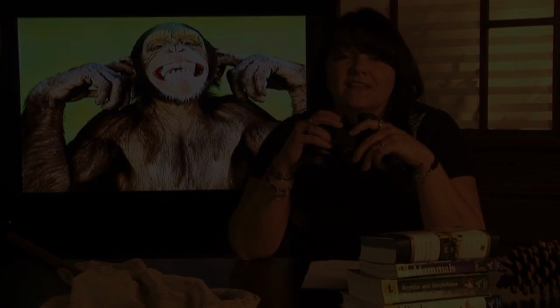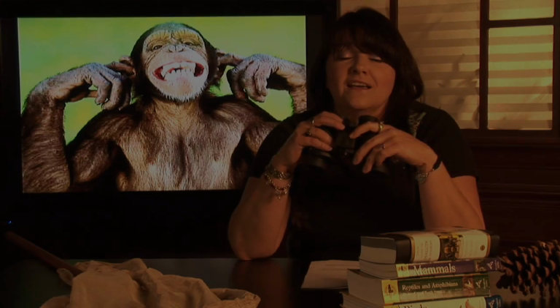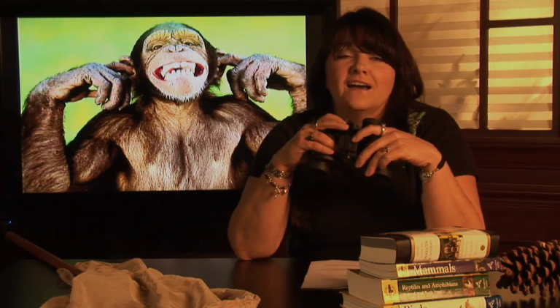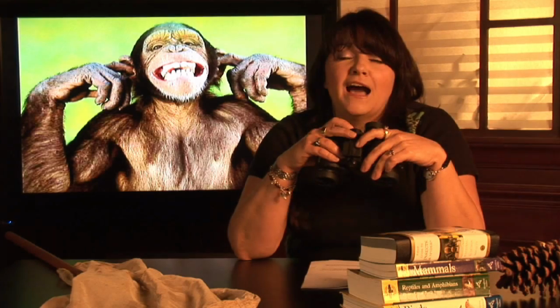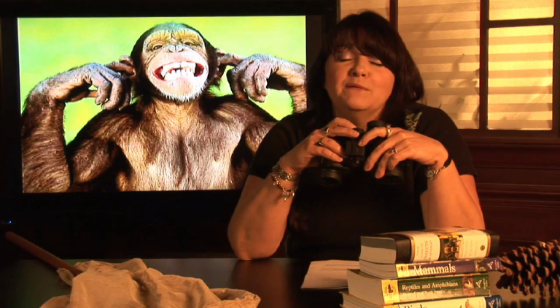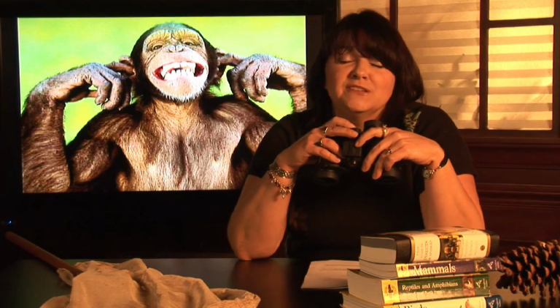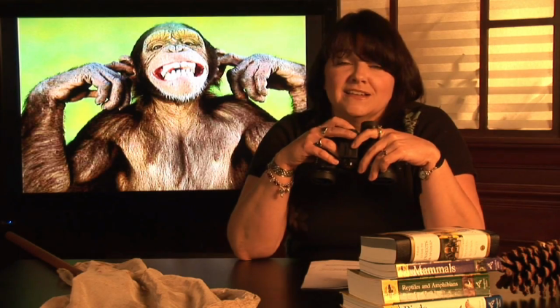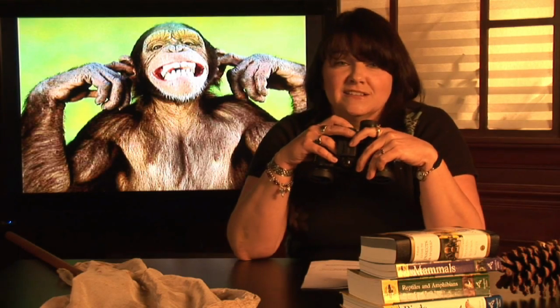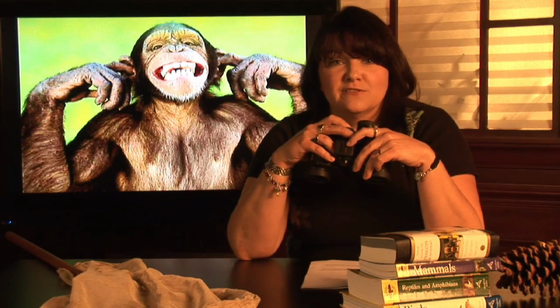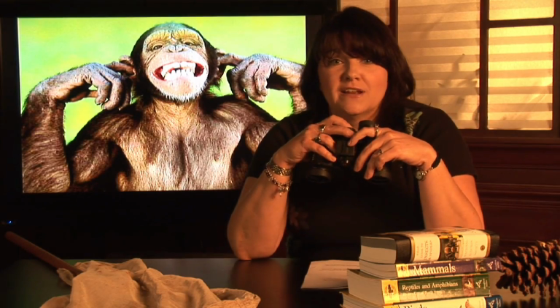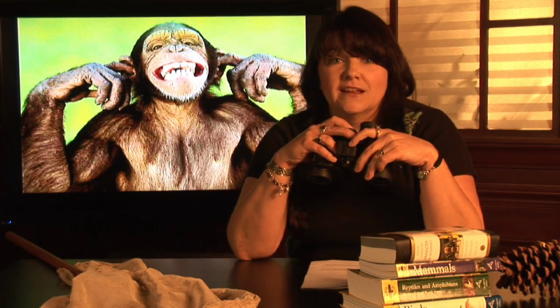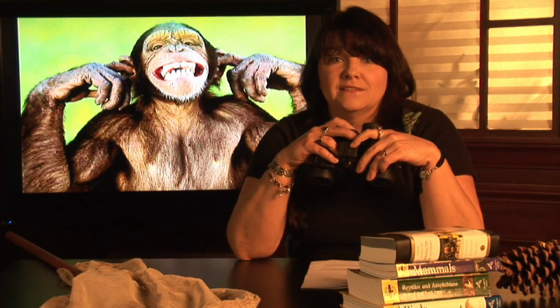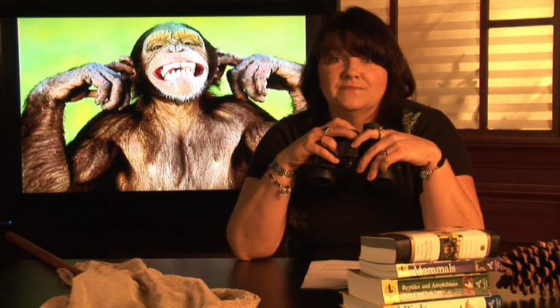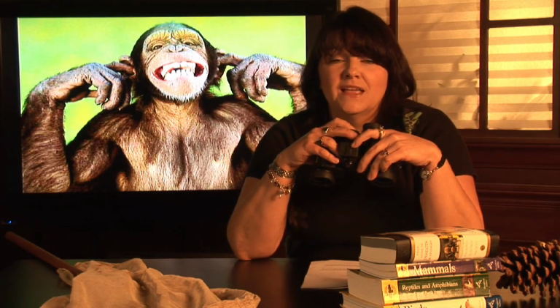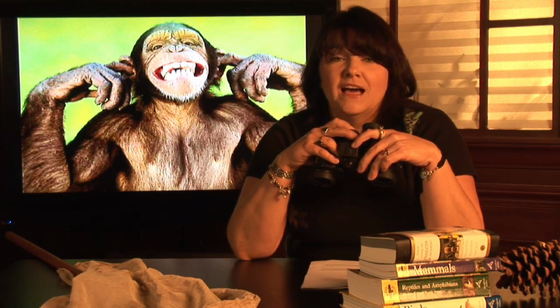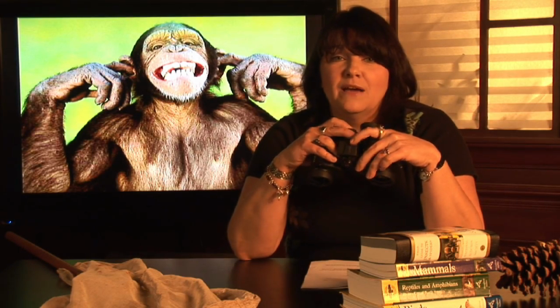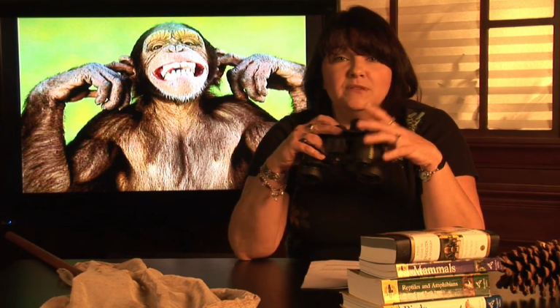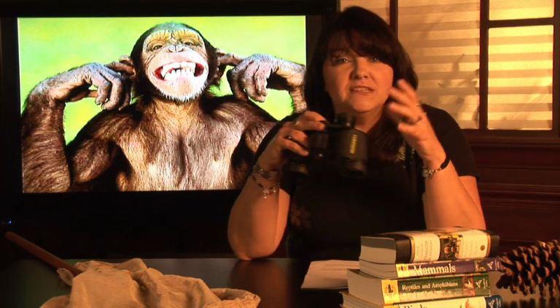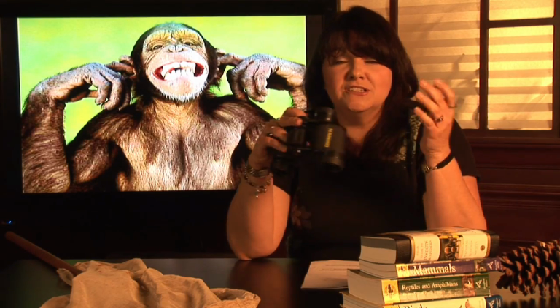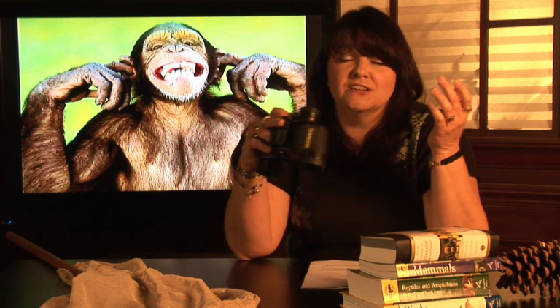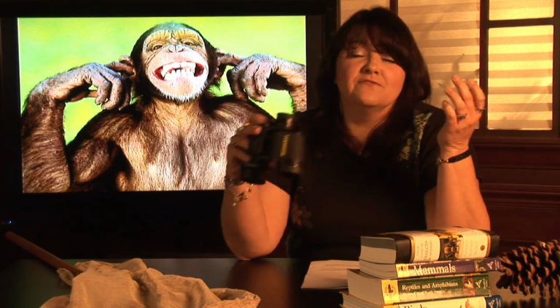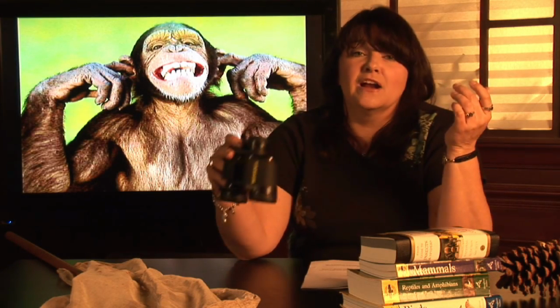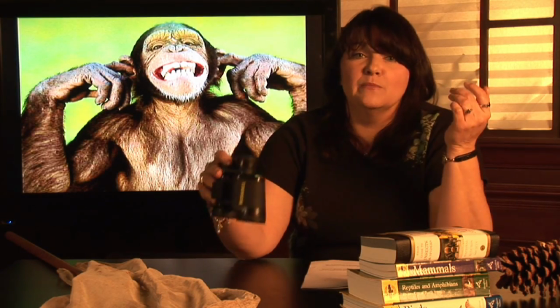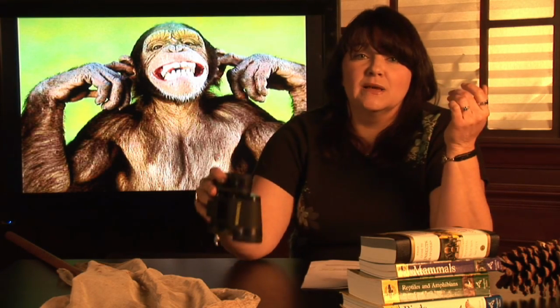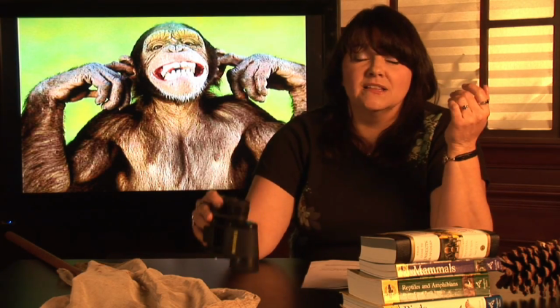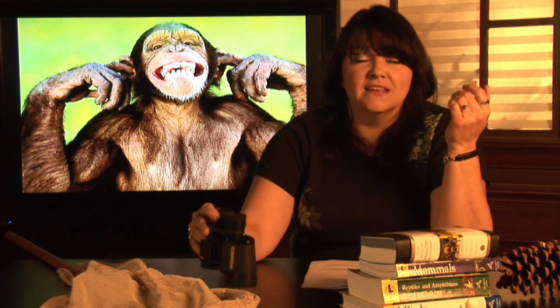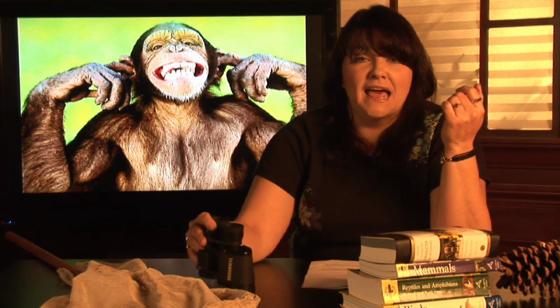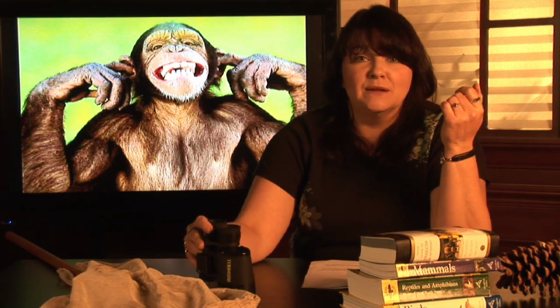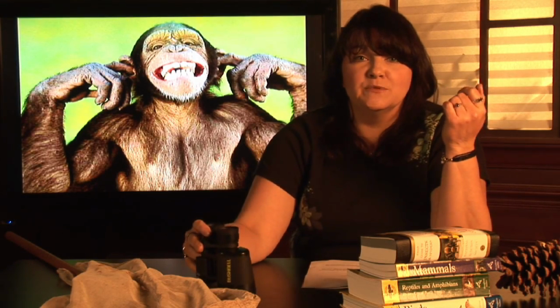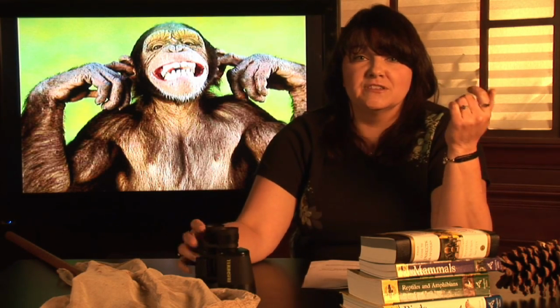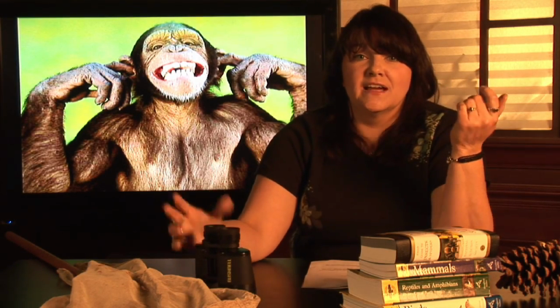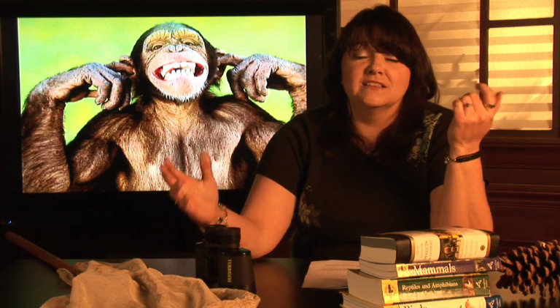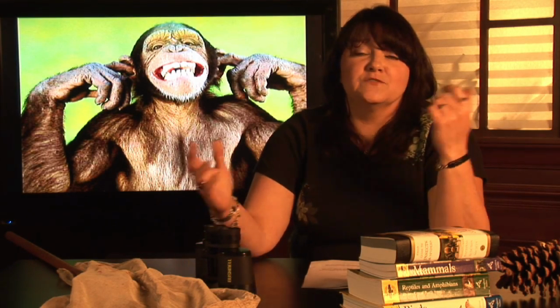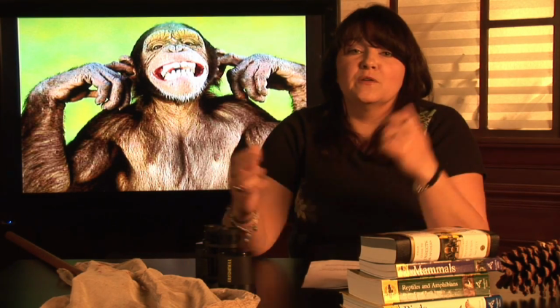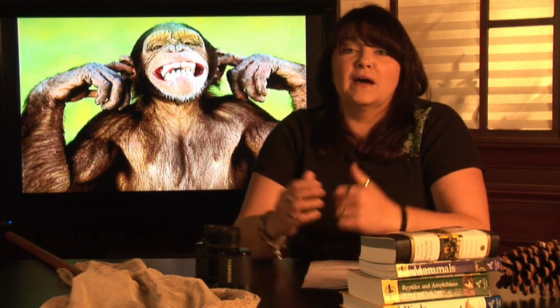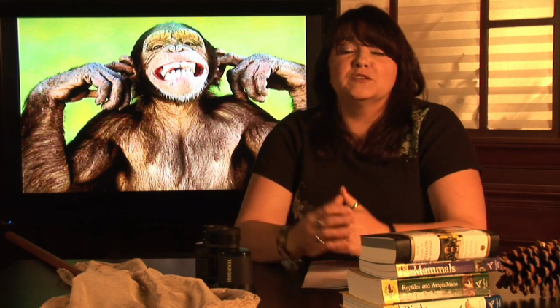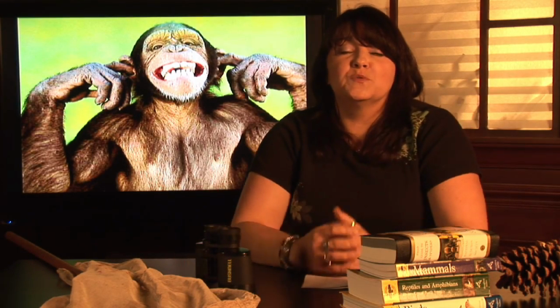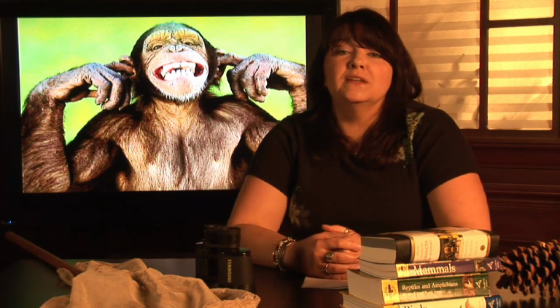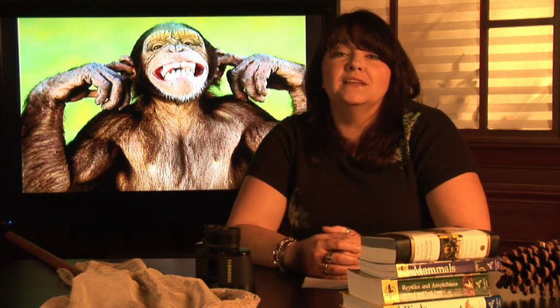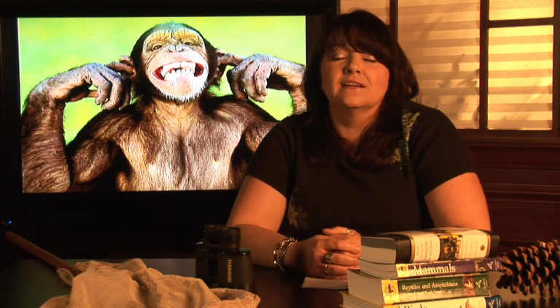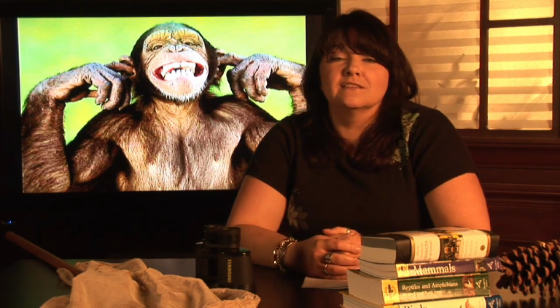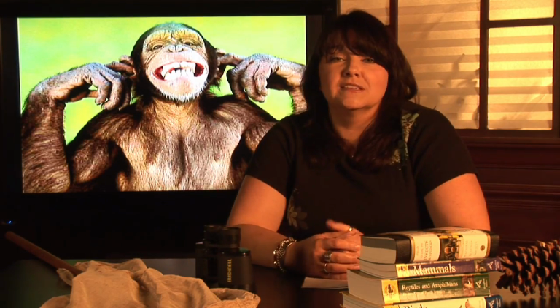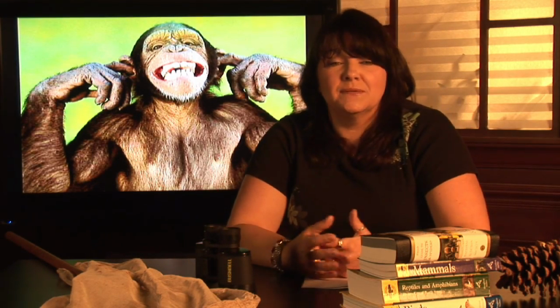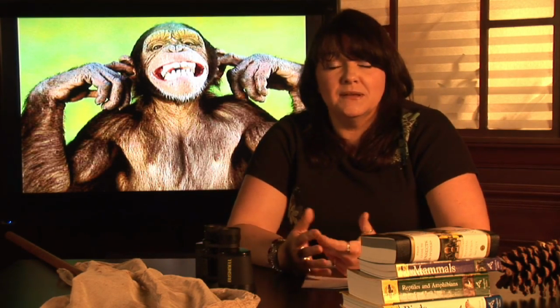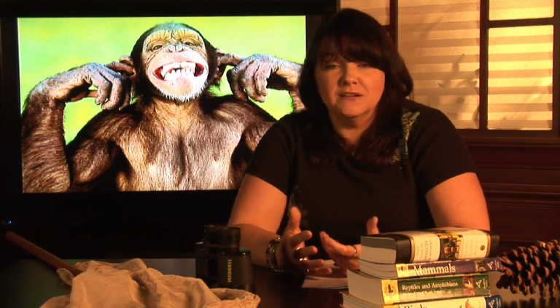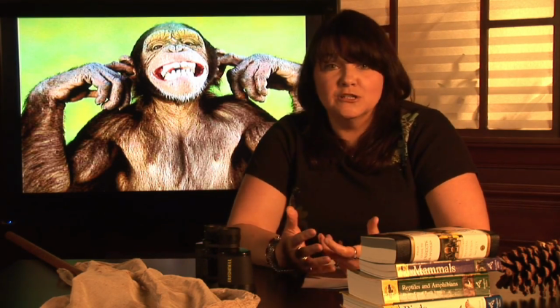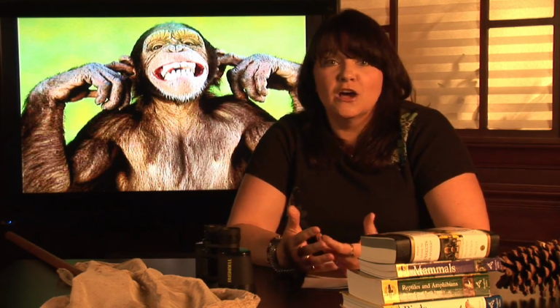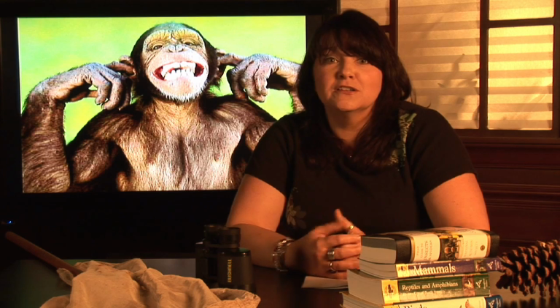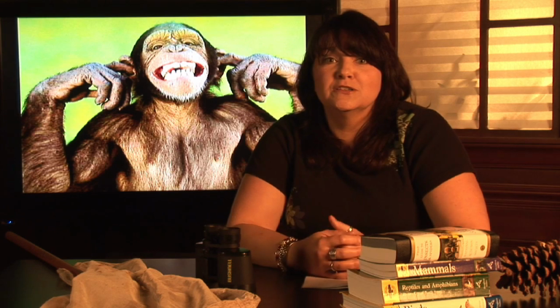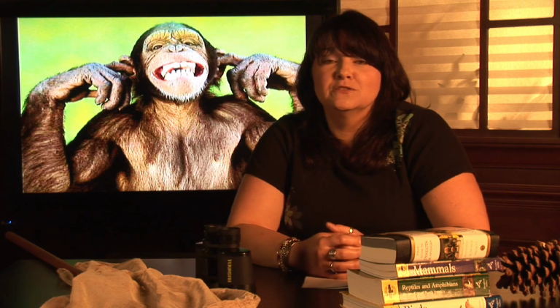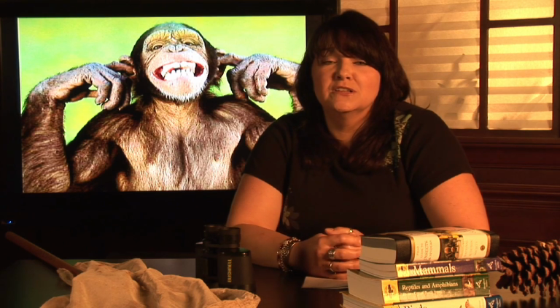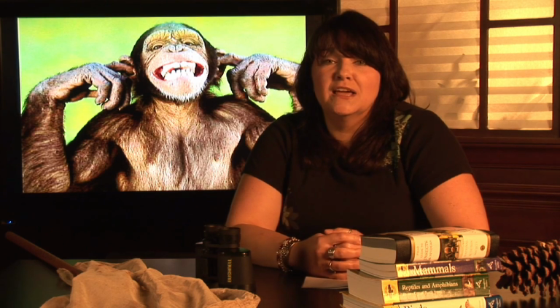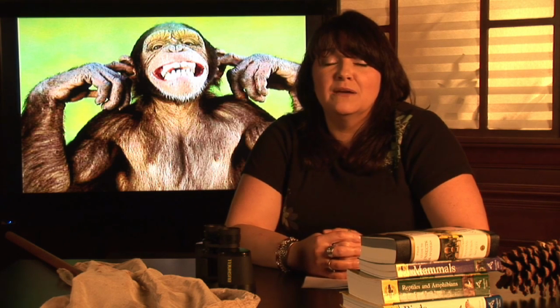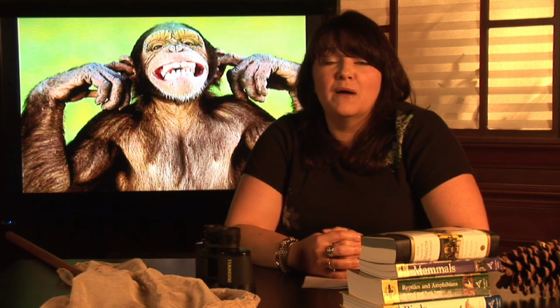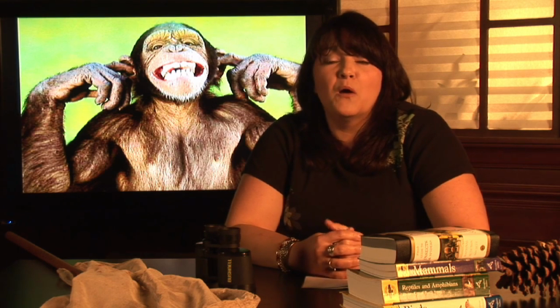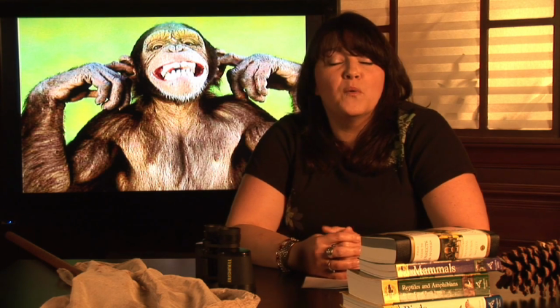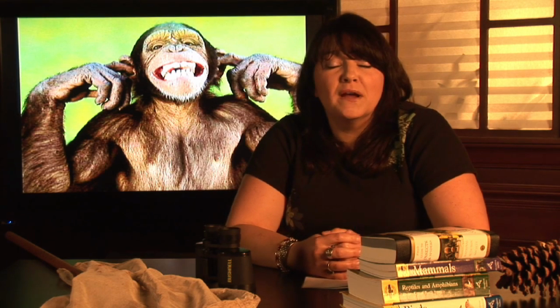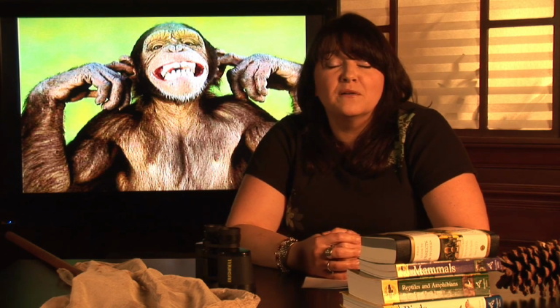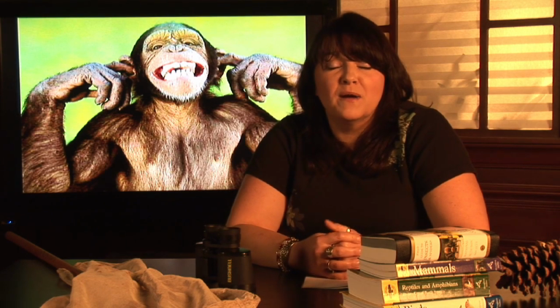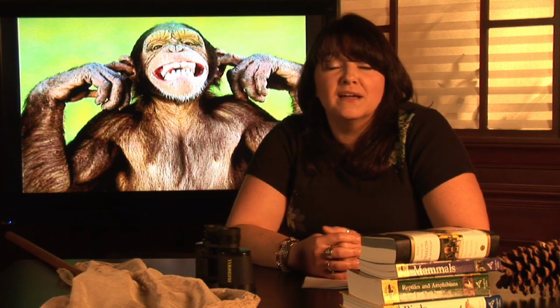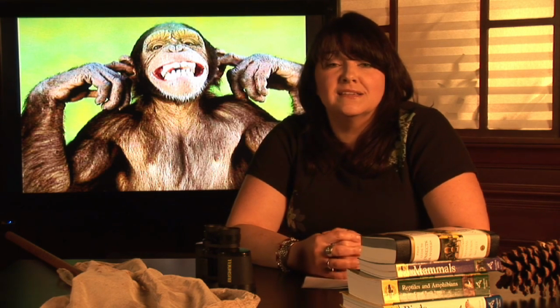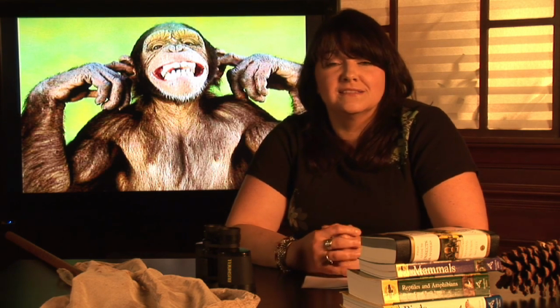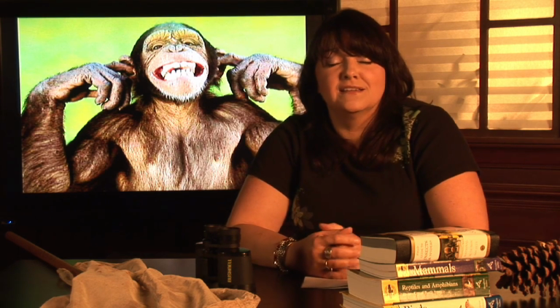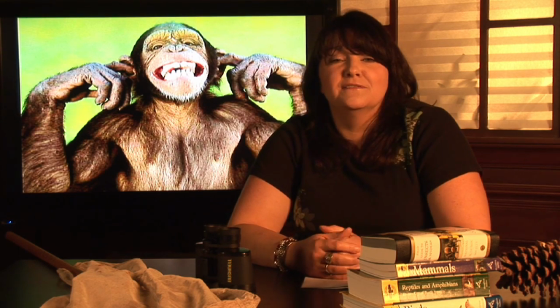I'm Janice Crenetti. I've been teaching environmental and animal science for about 20 years, and I'm here to talk to you today about where monkeys live.